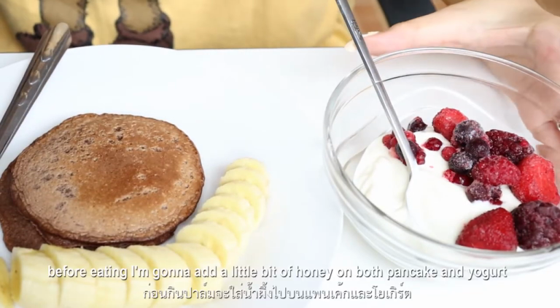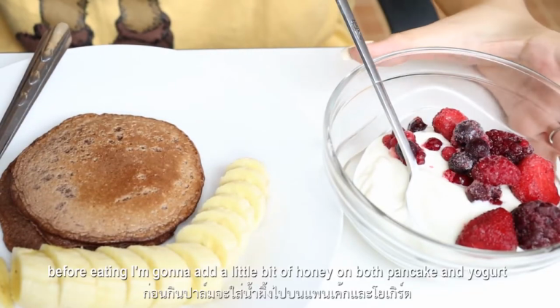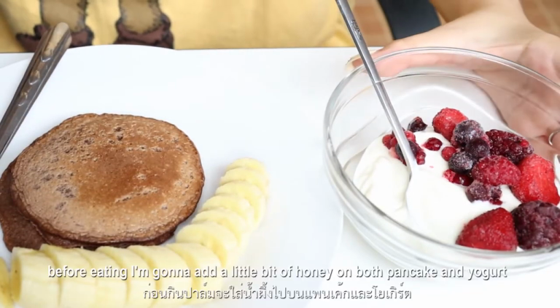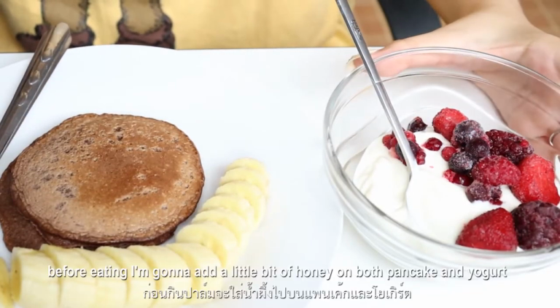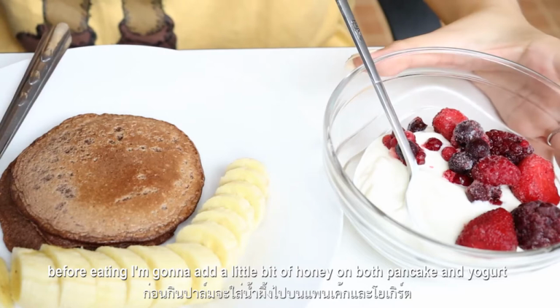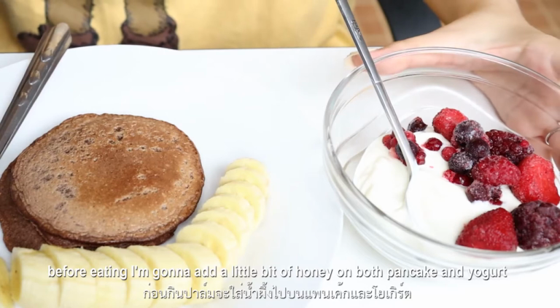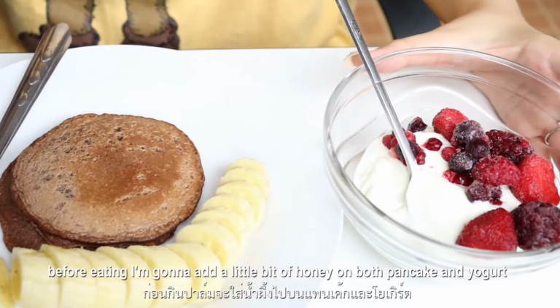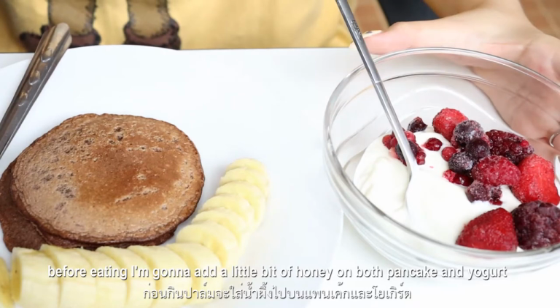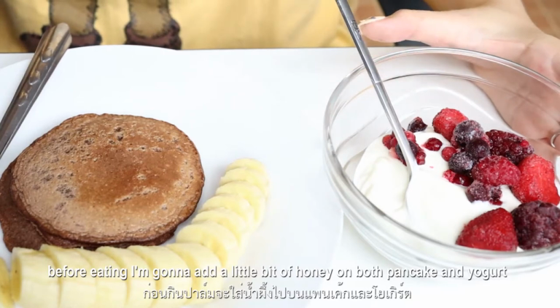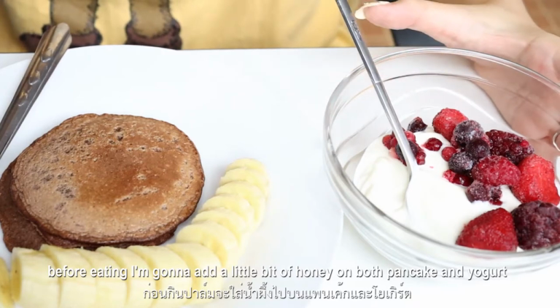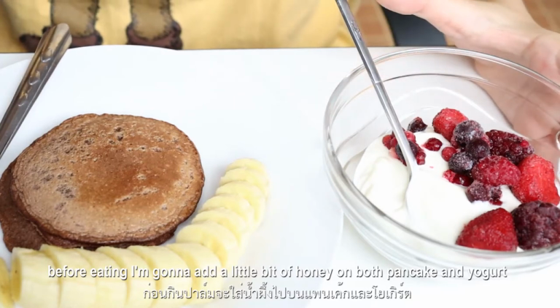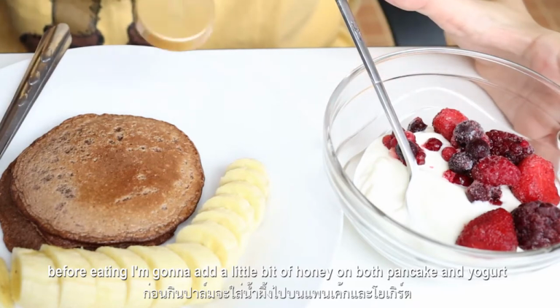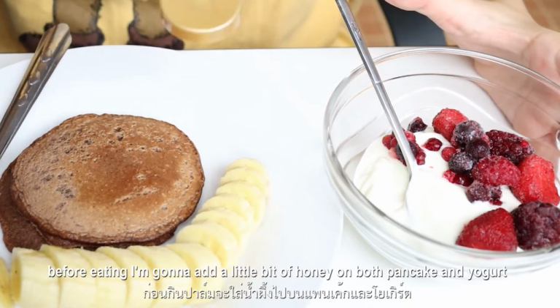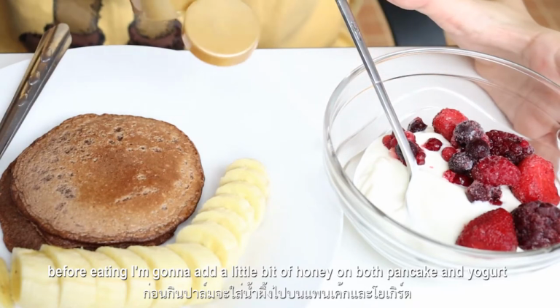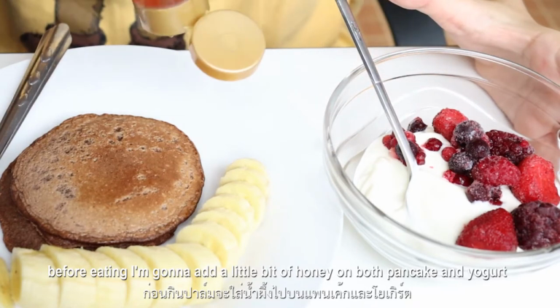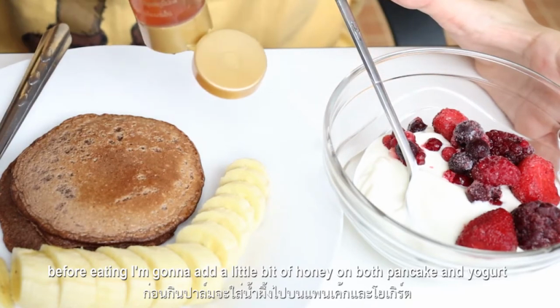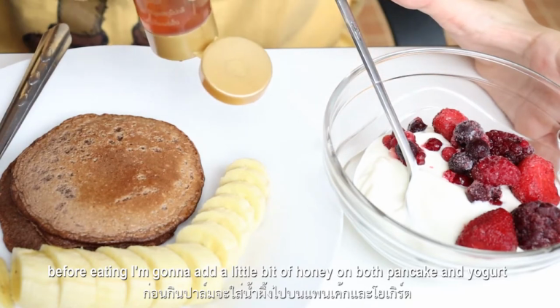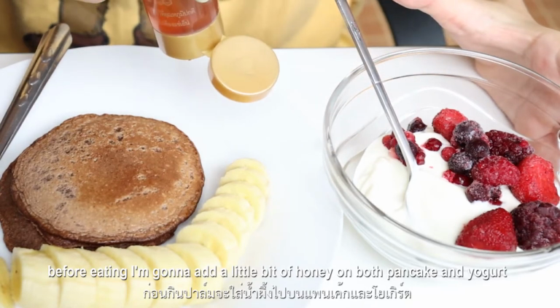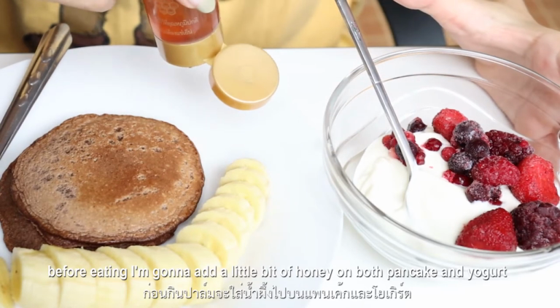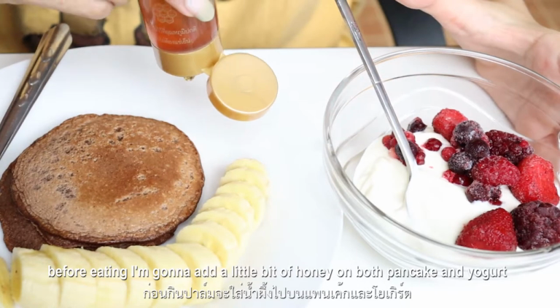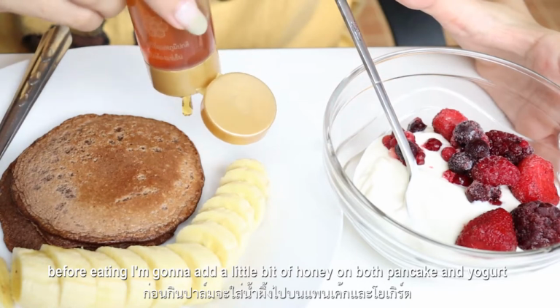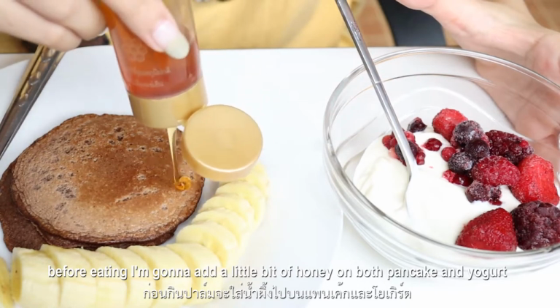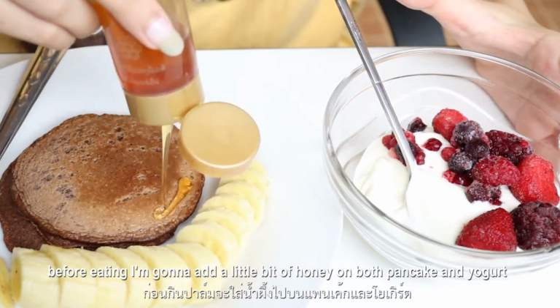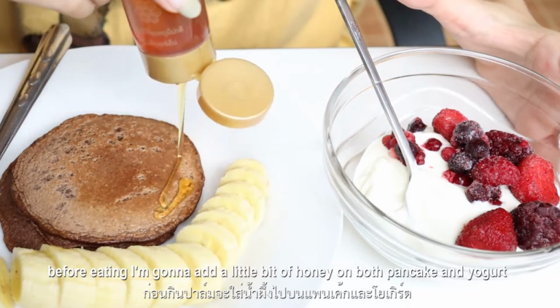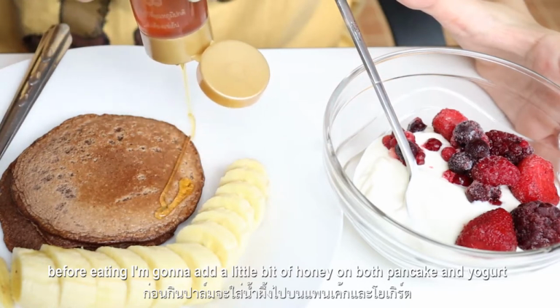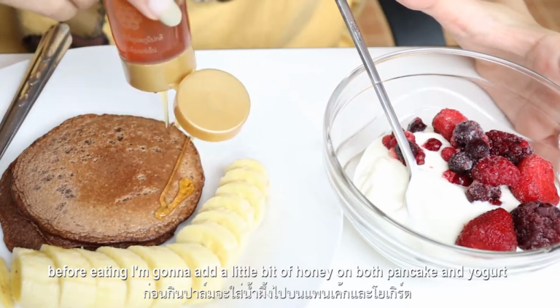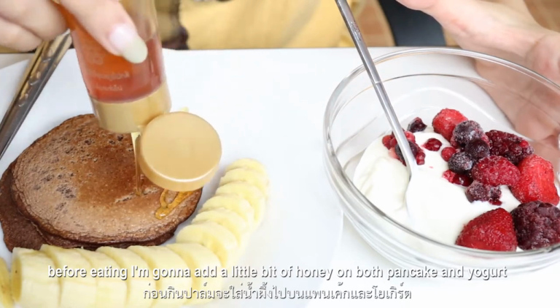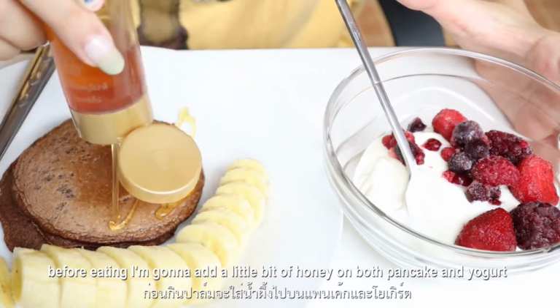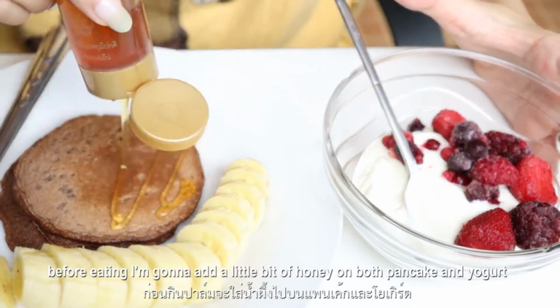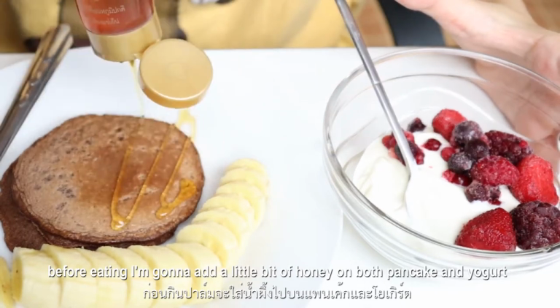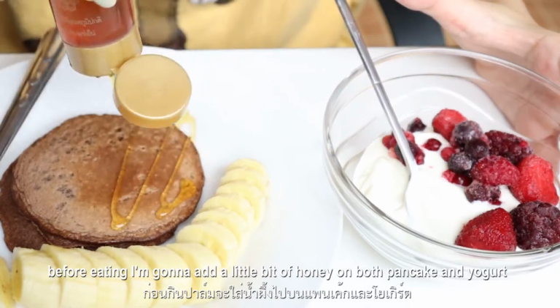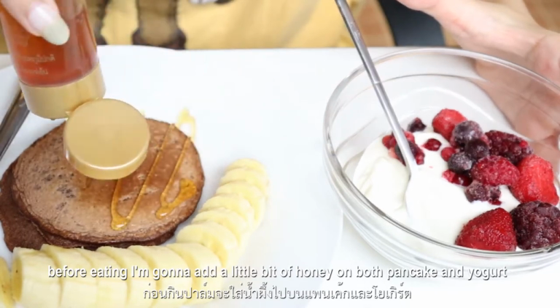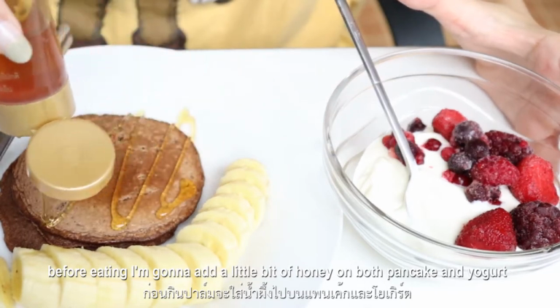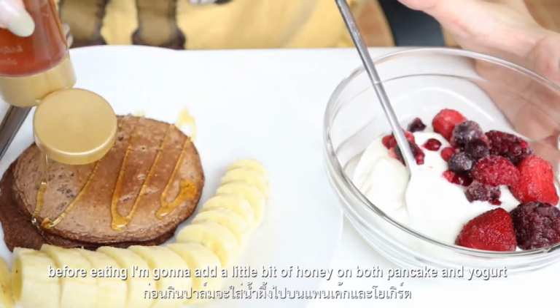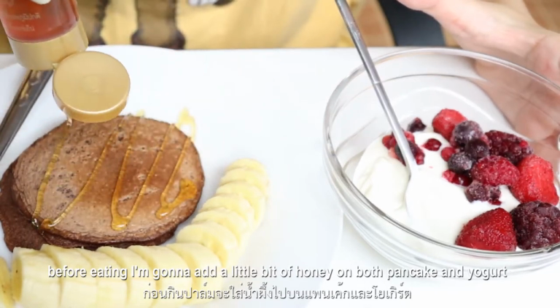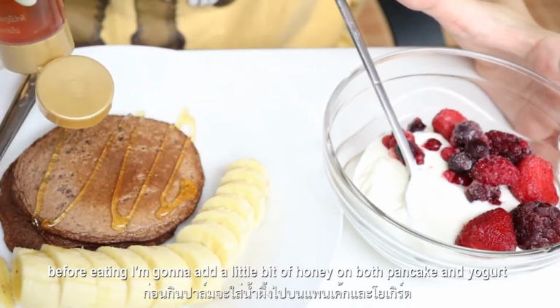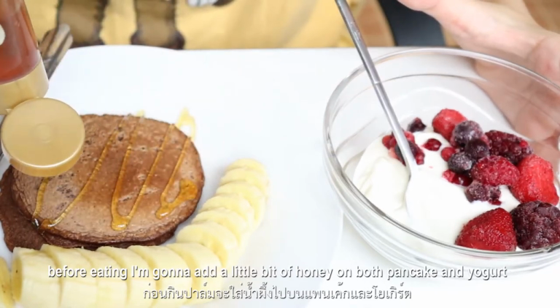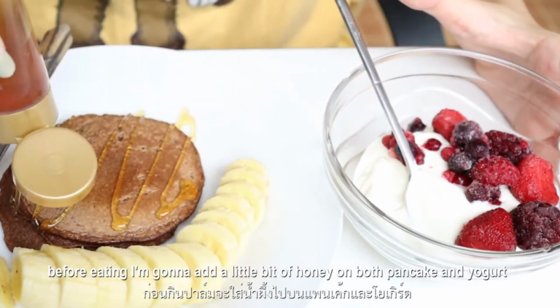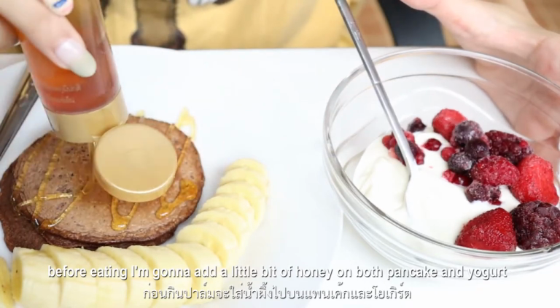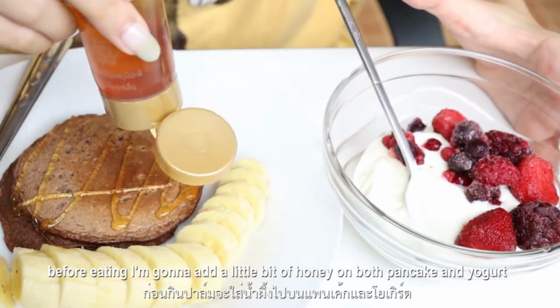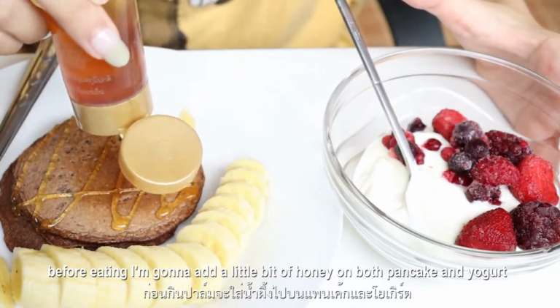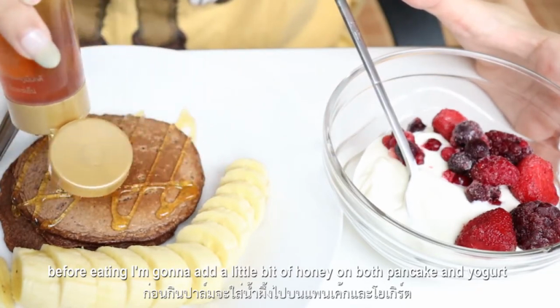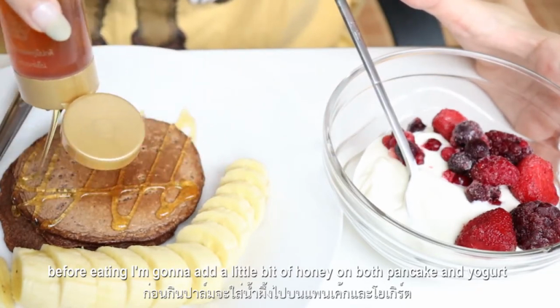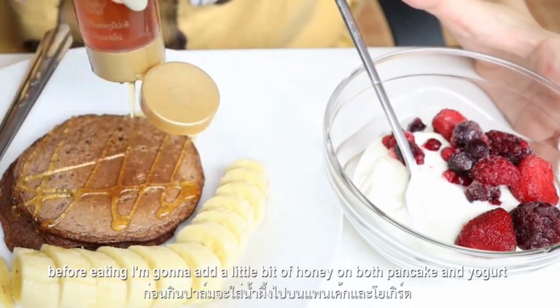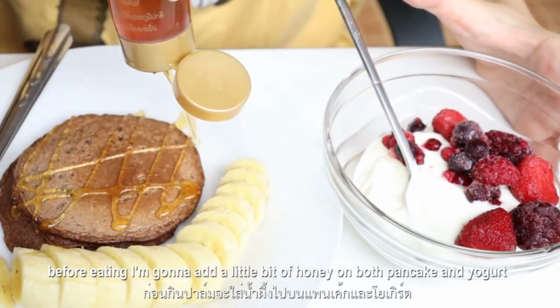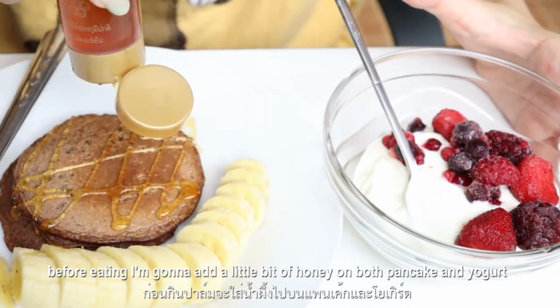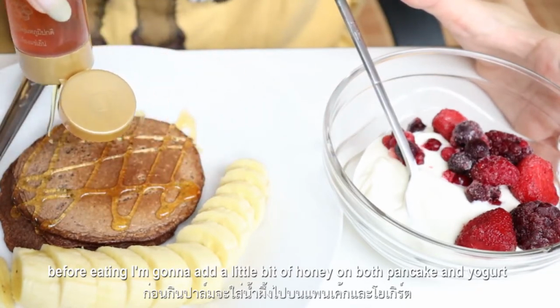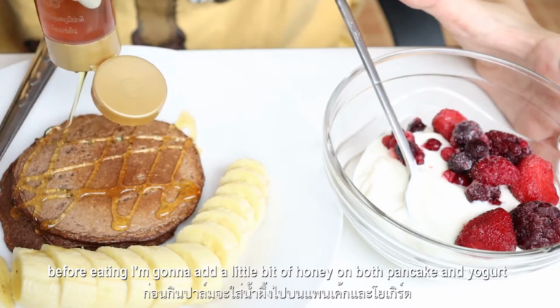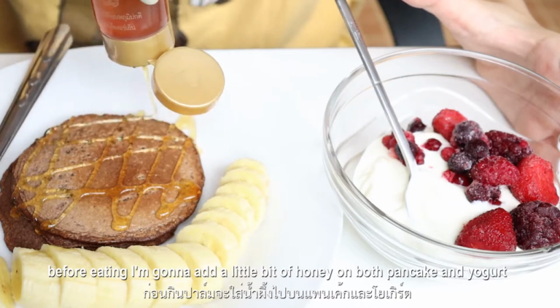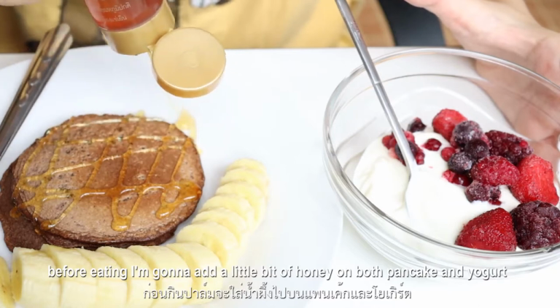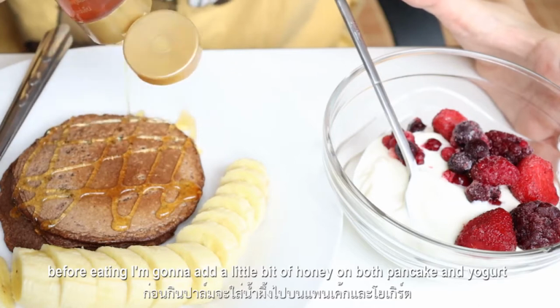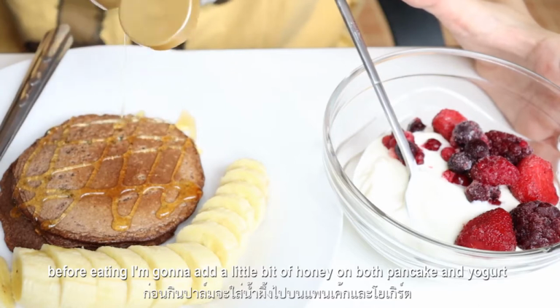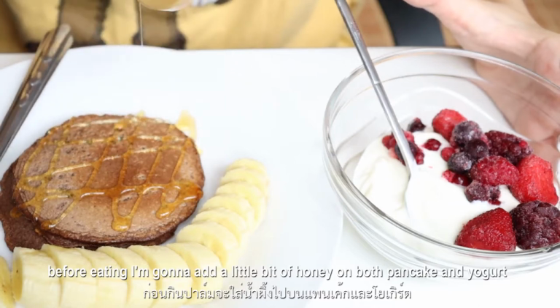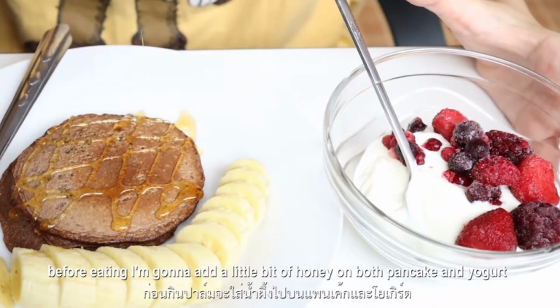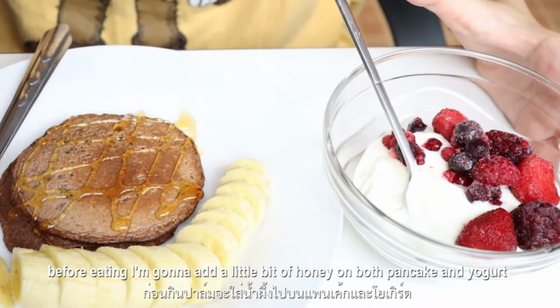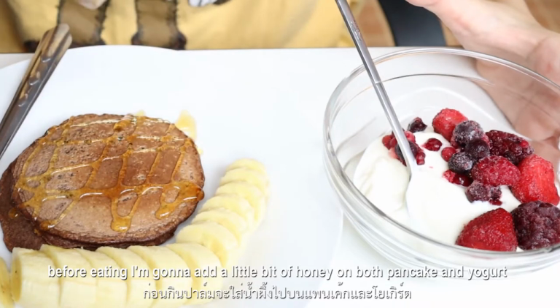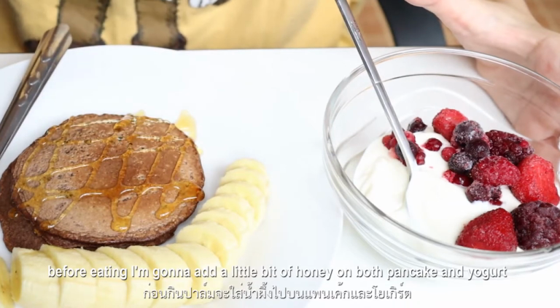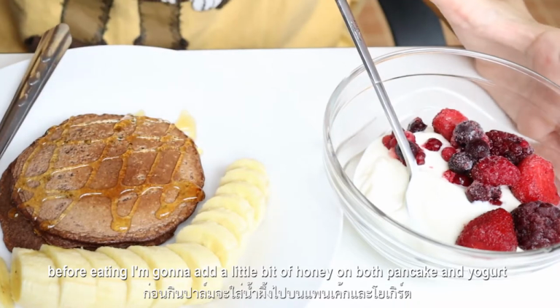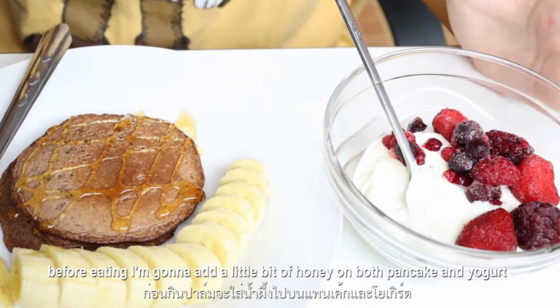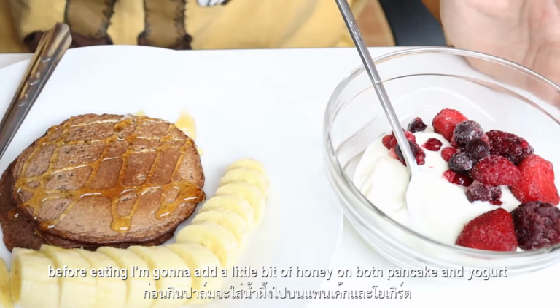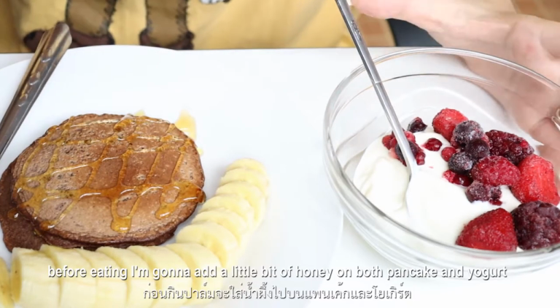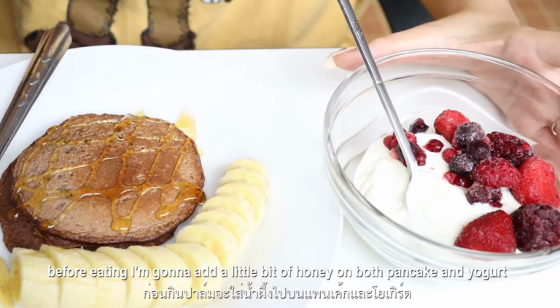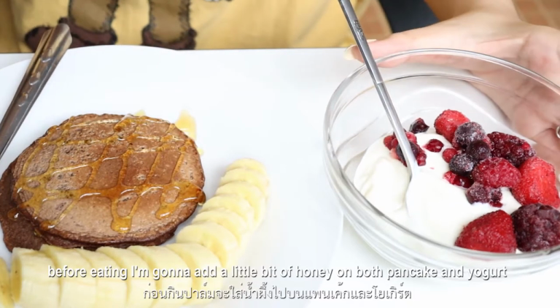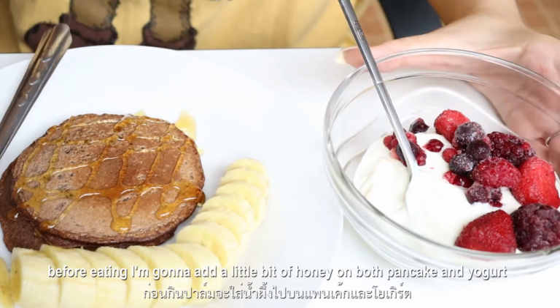Before eating, I'm gonna add a little bit of honey on both the pancake and yogurt.